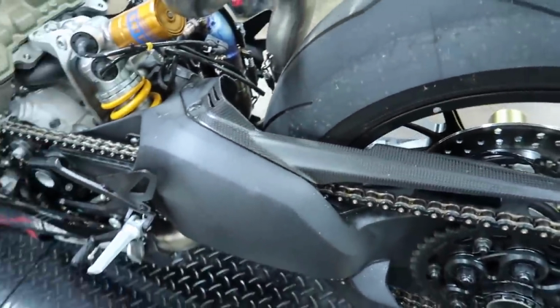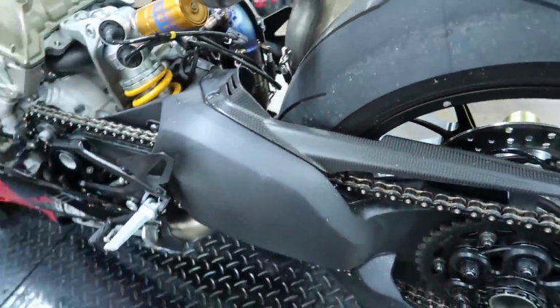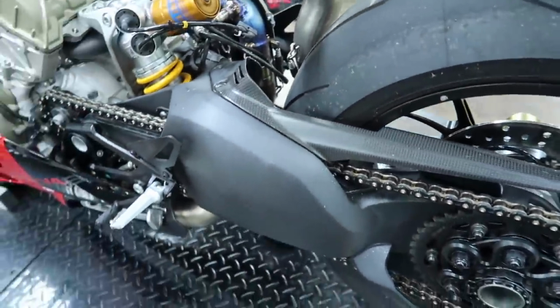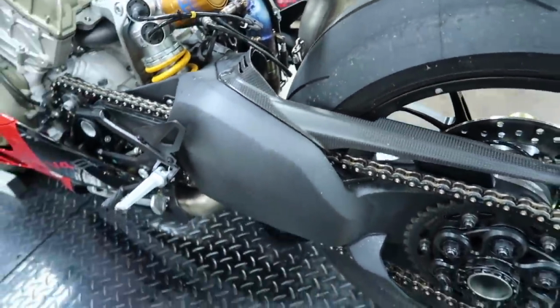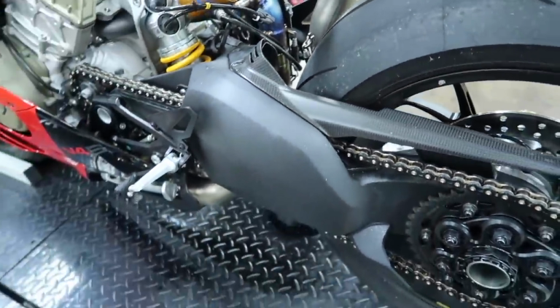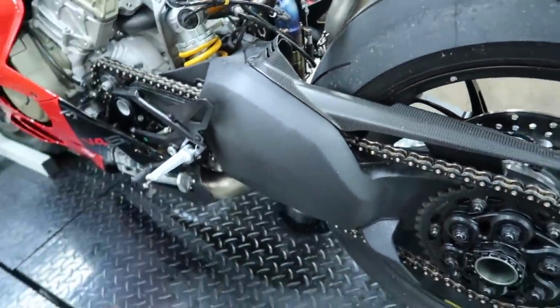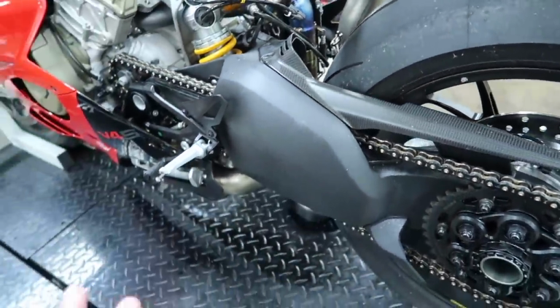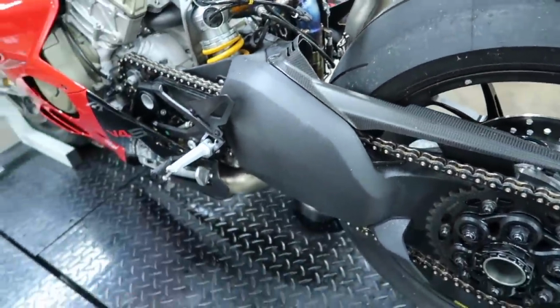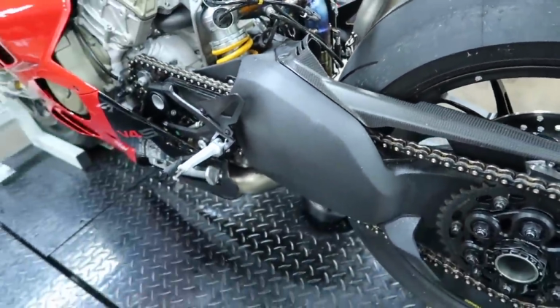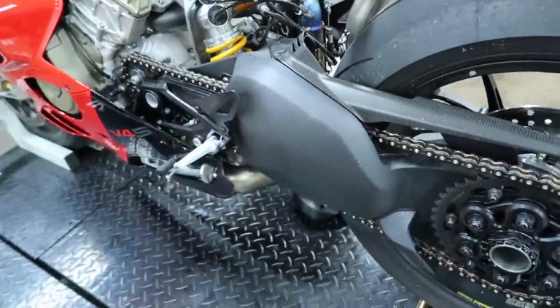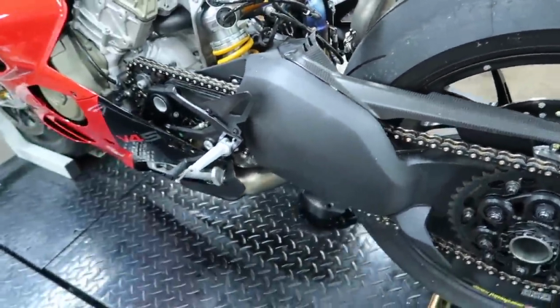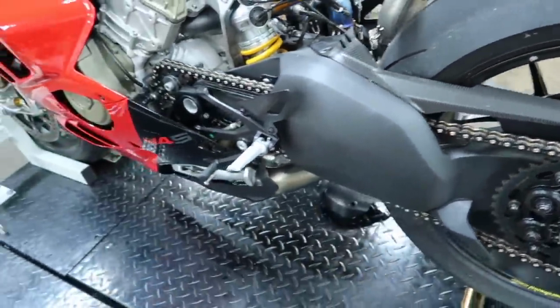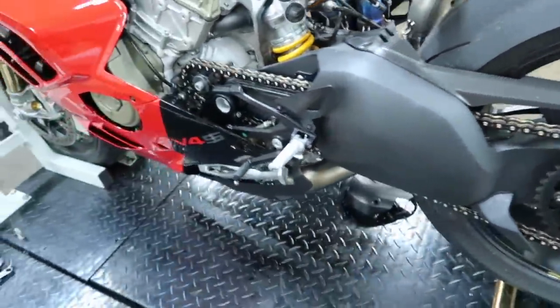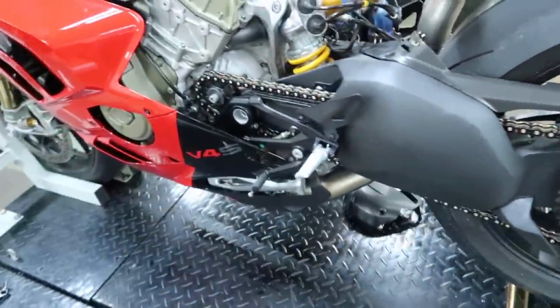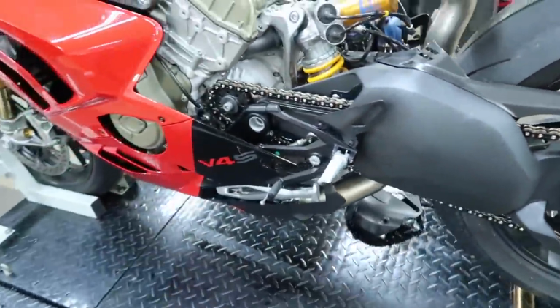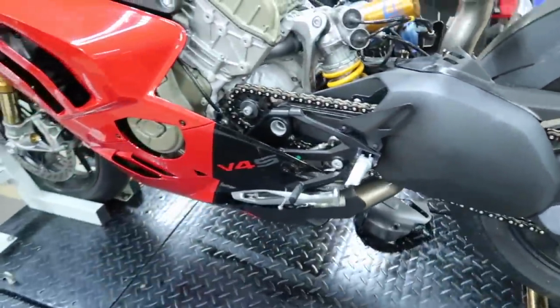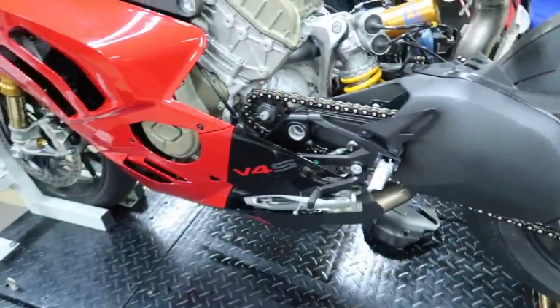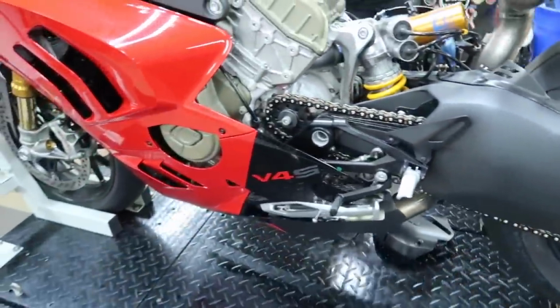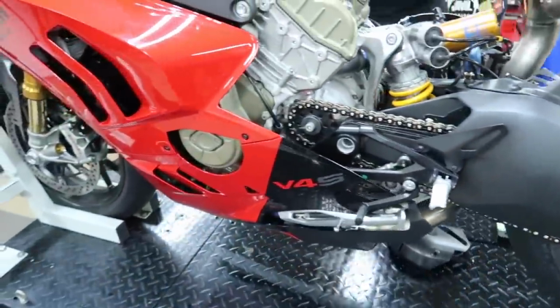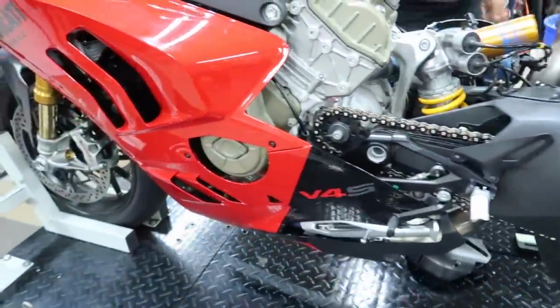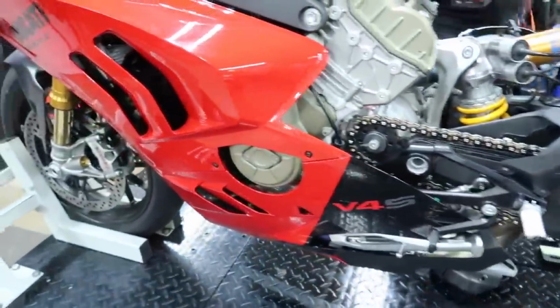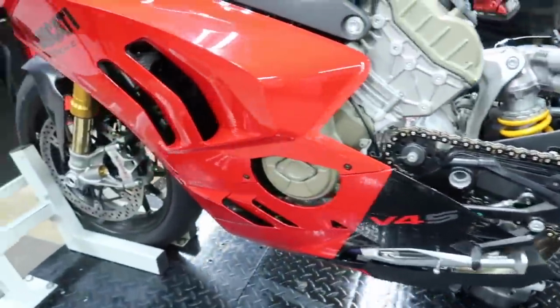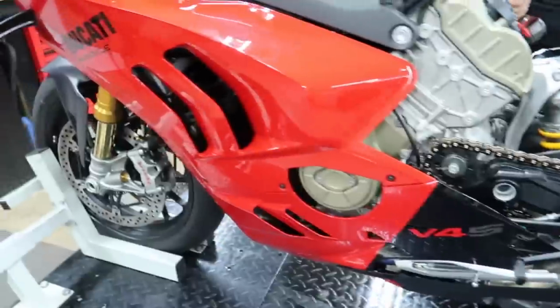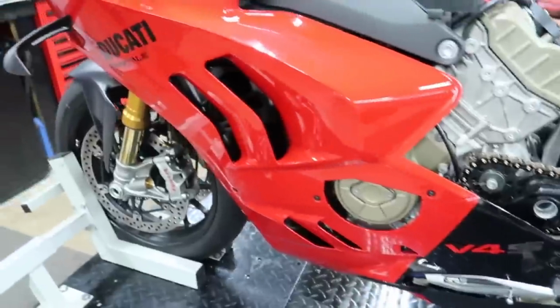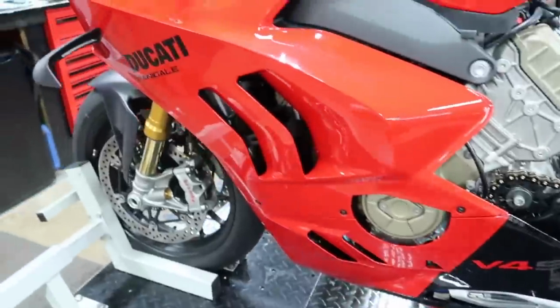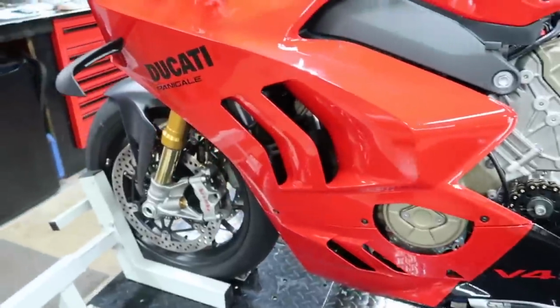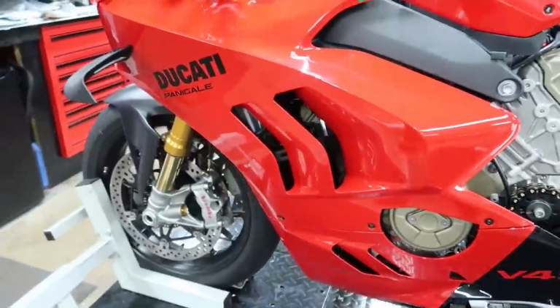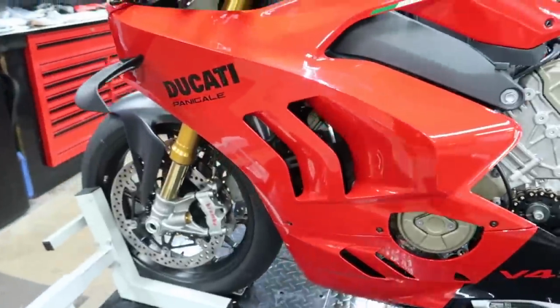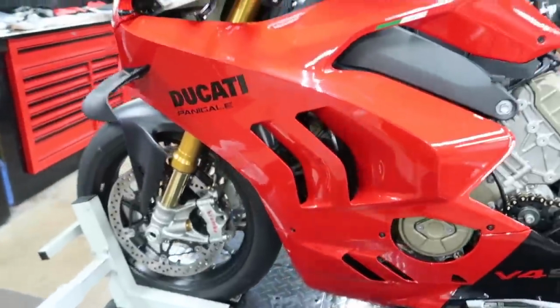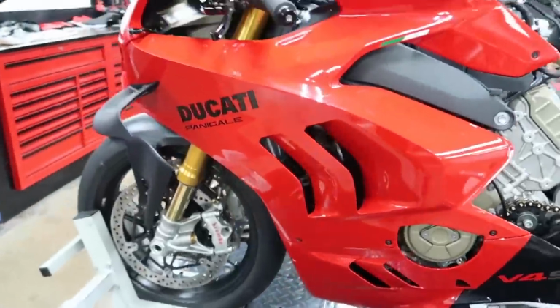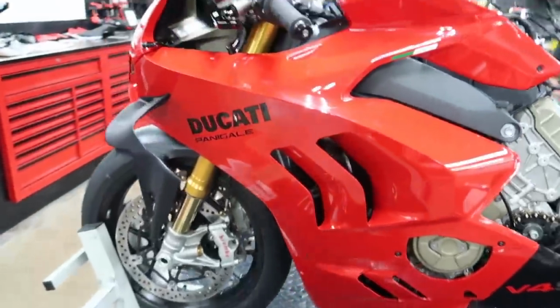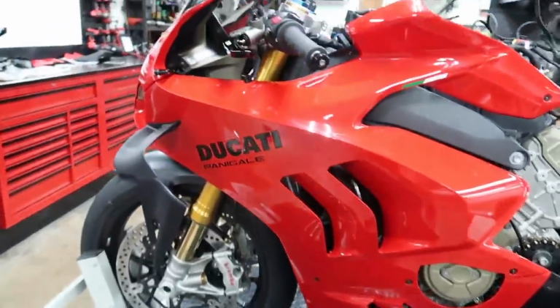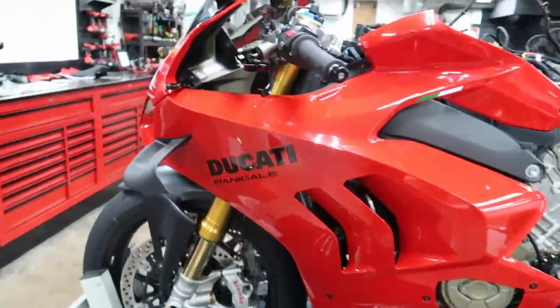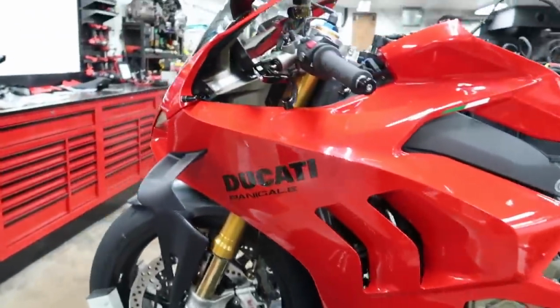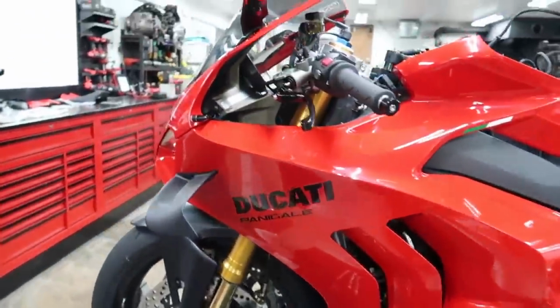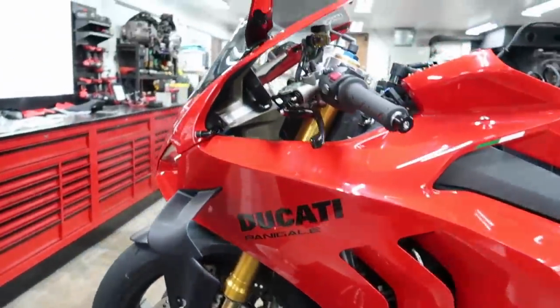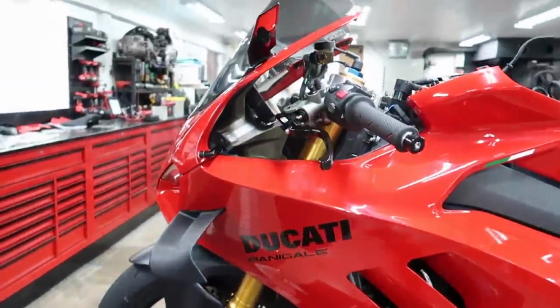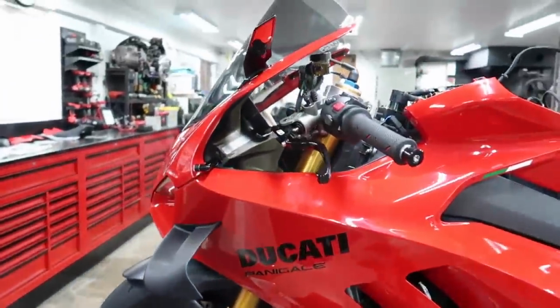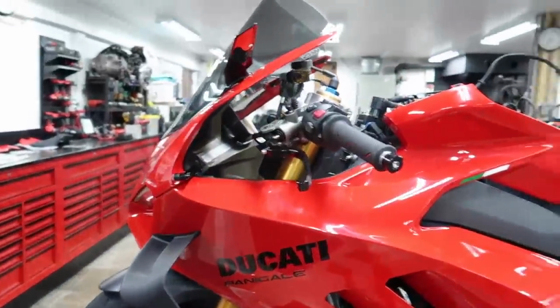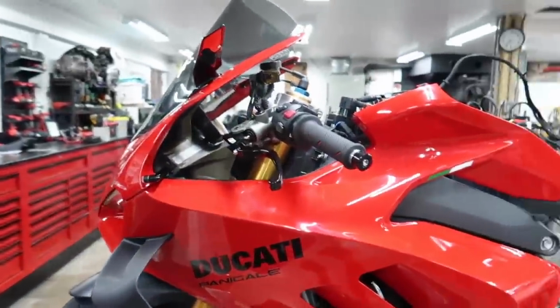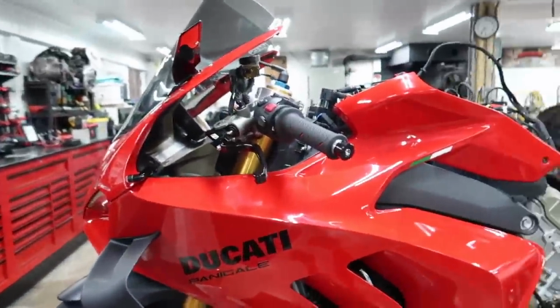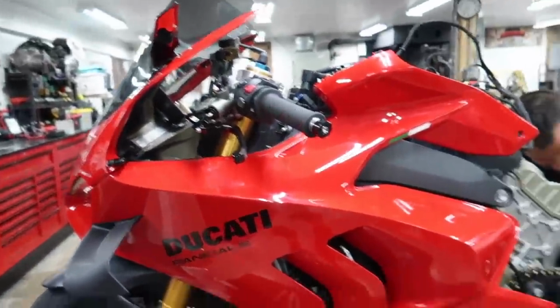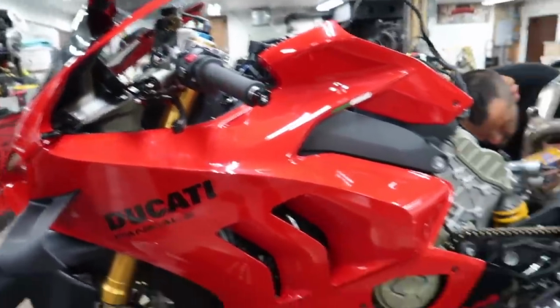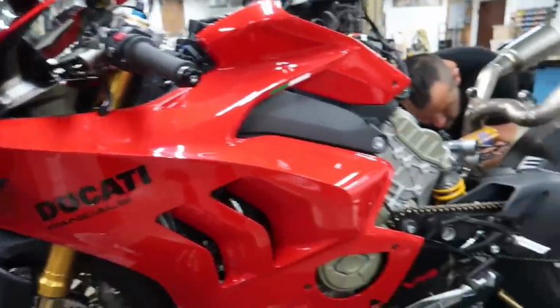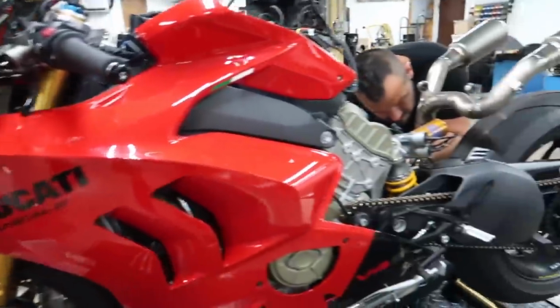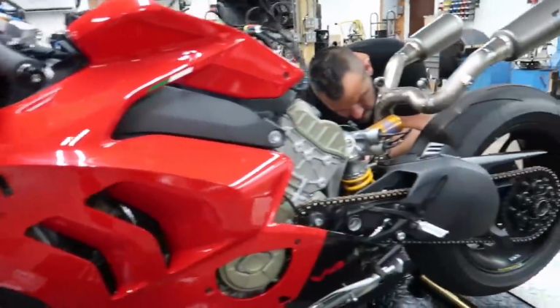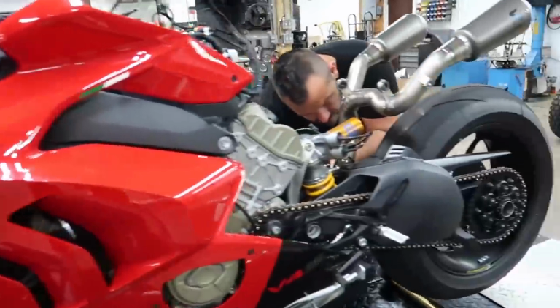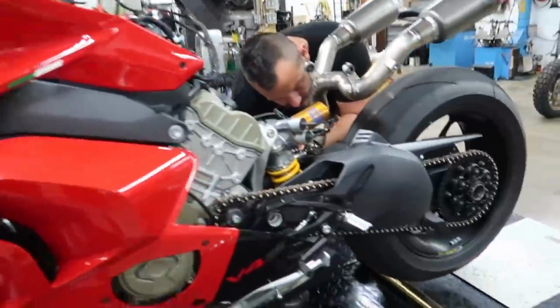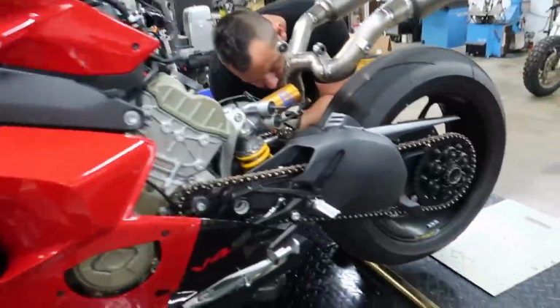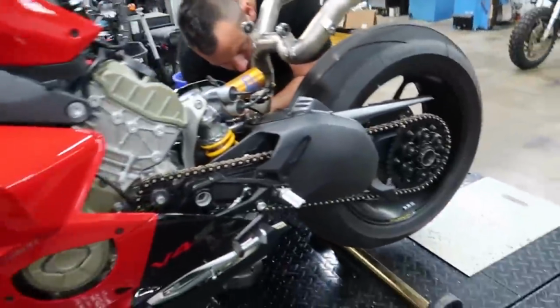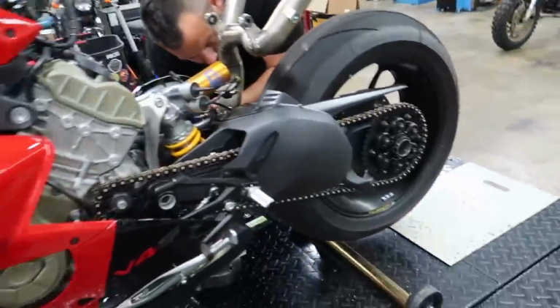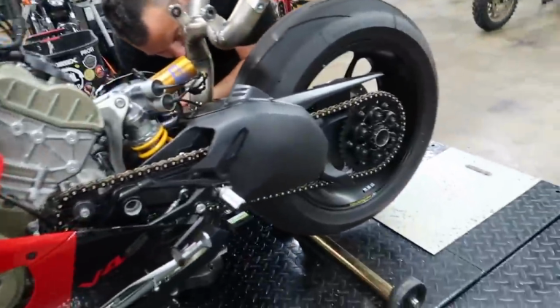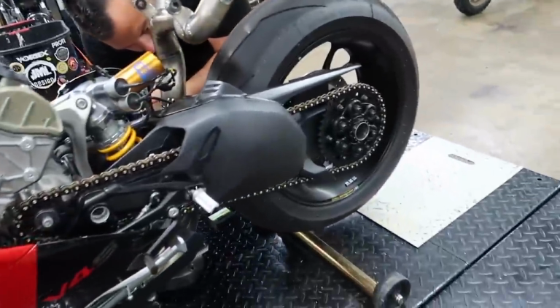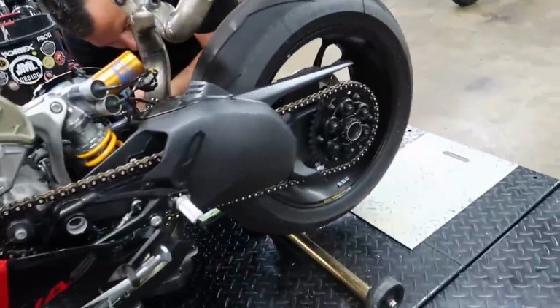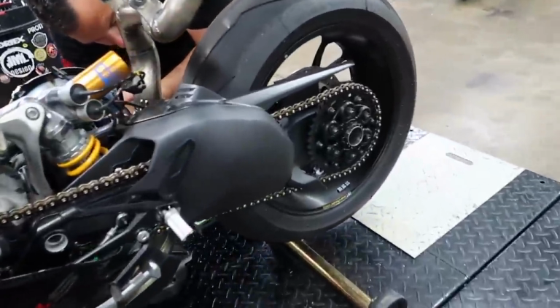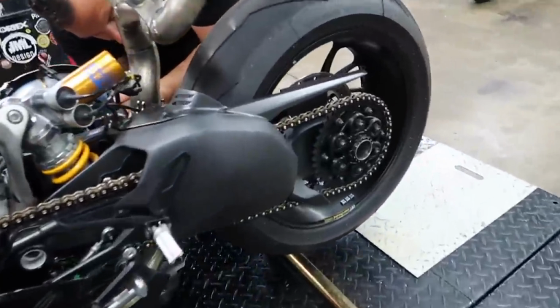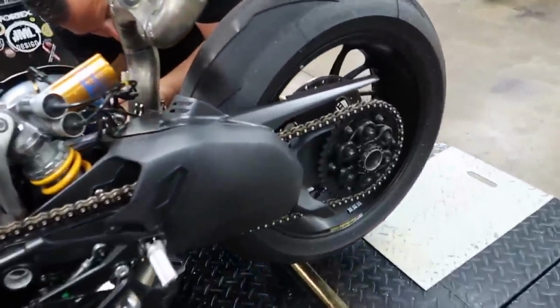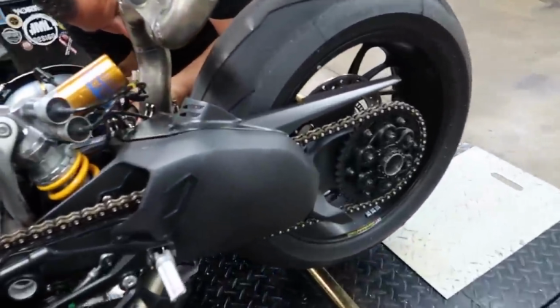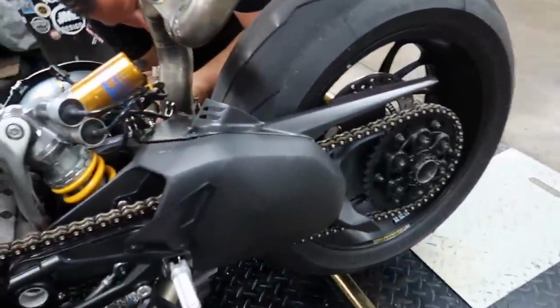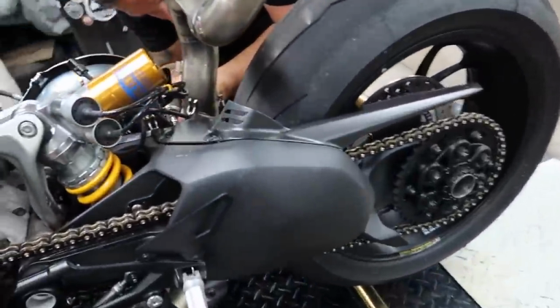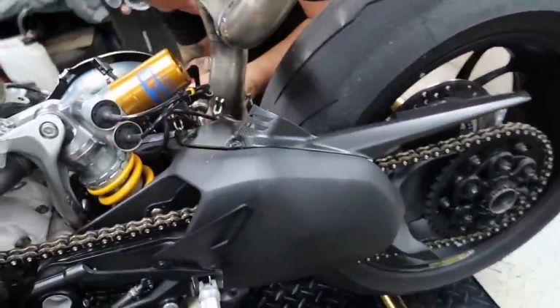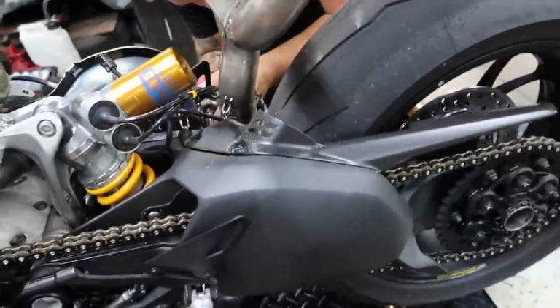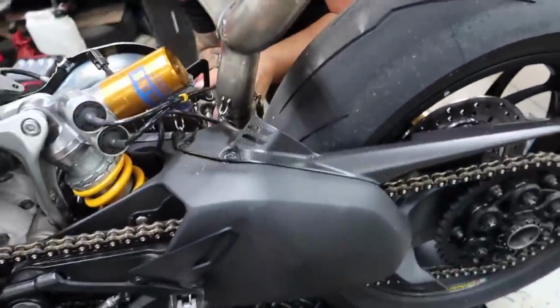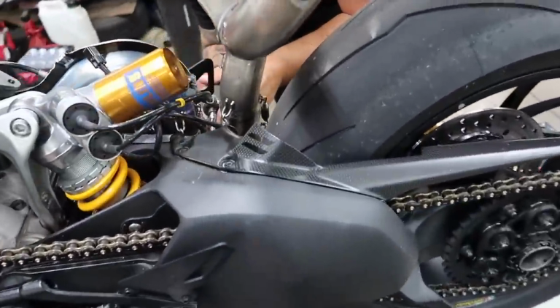We just found more pieces of satin carbon. This is all stuff that comes with the exhaust so we're going to pull this off as well and have it clear coated so it's glossy. I think that's actually everything at this point. Thank God.